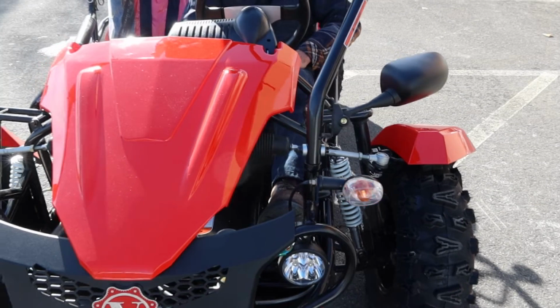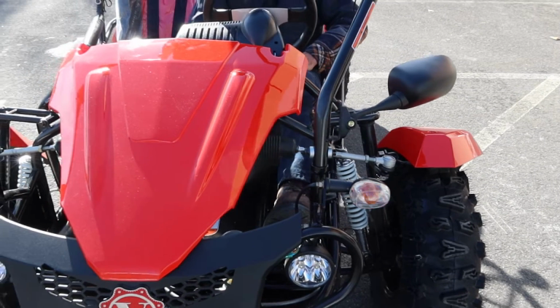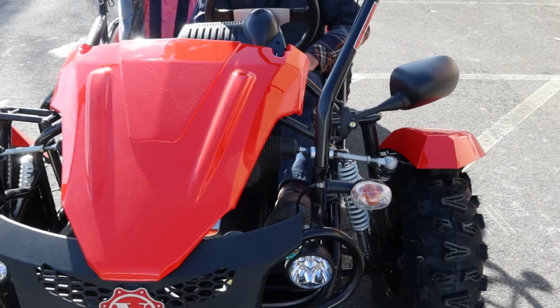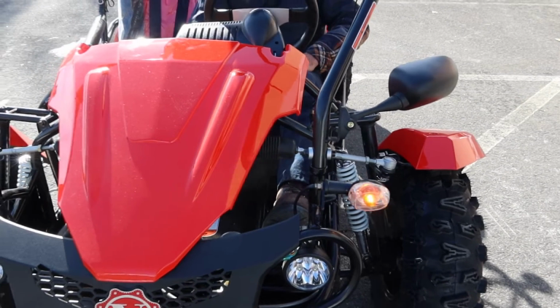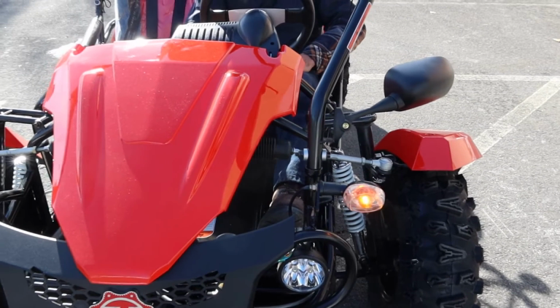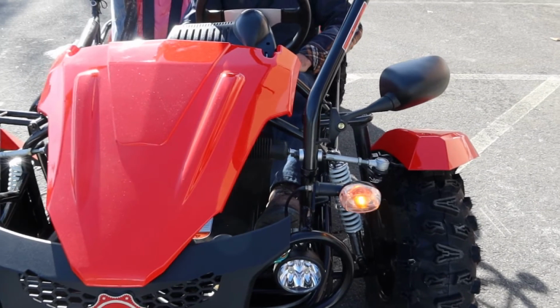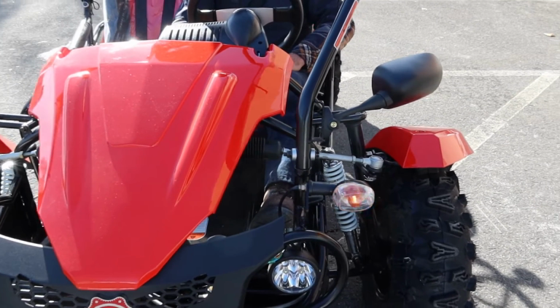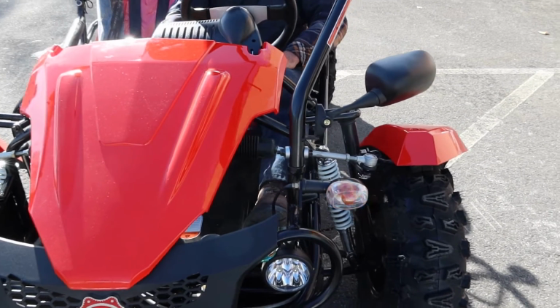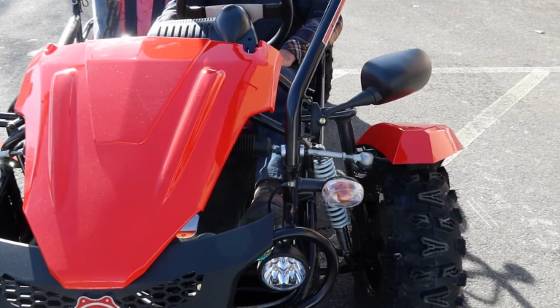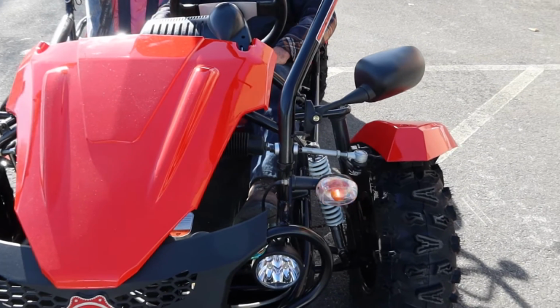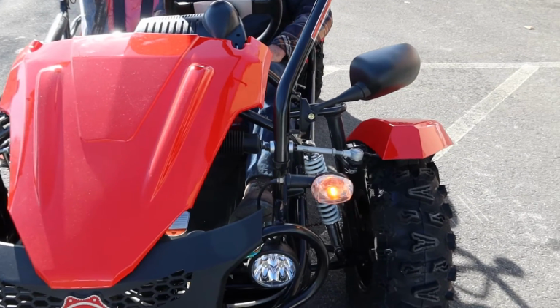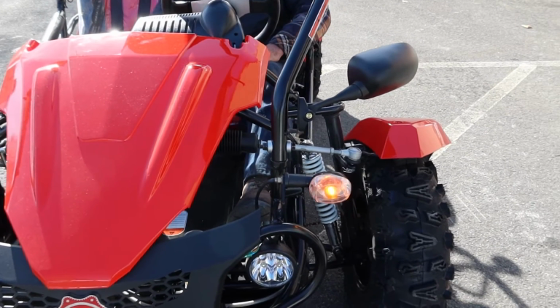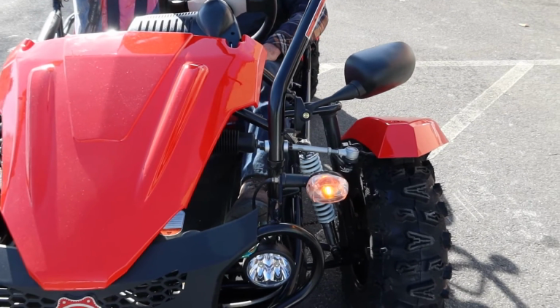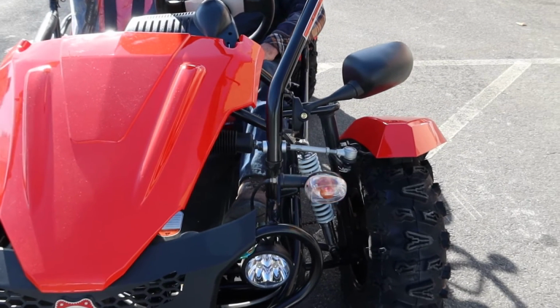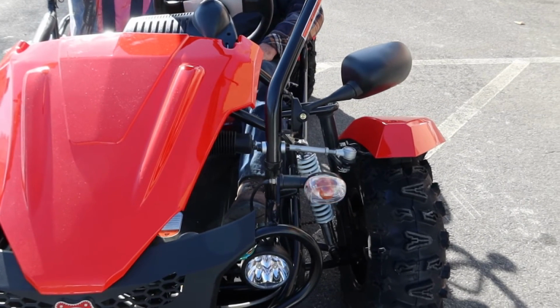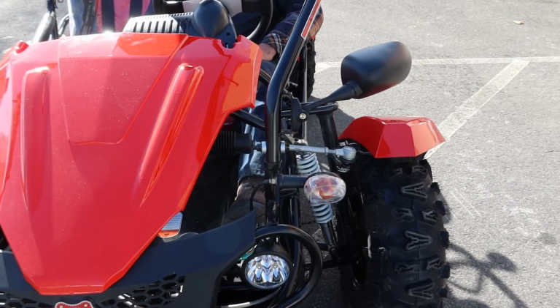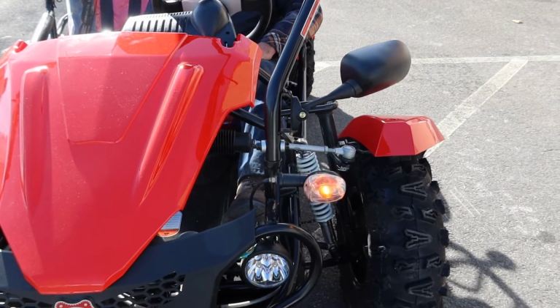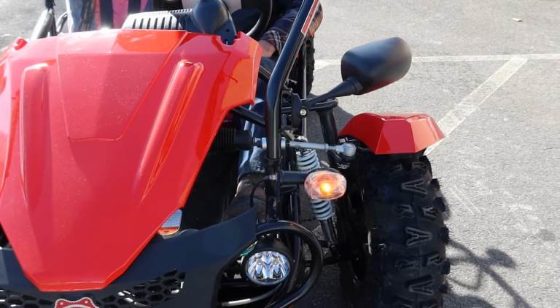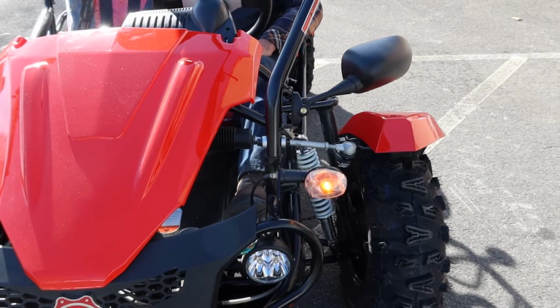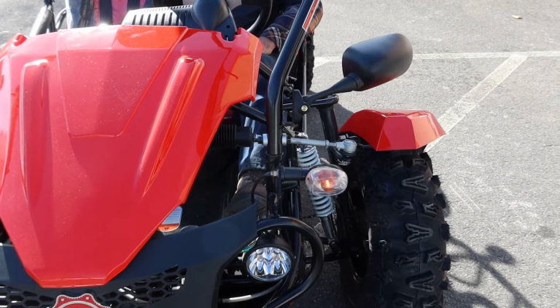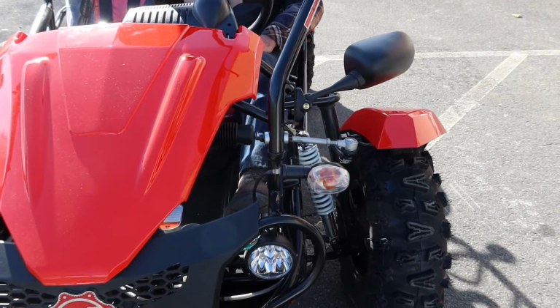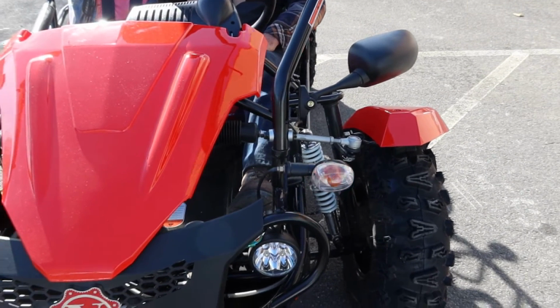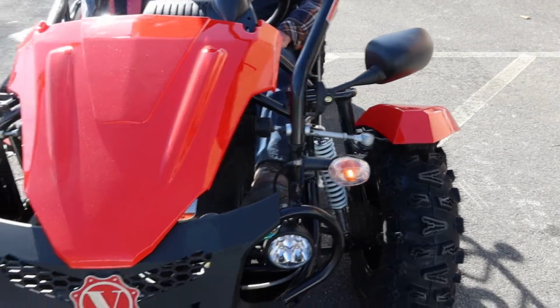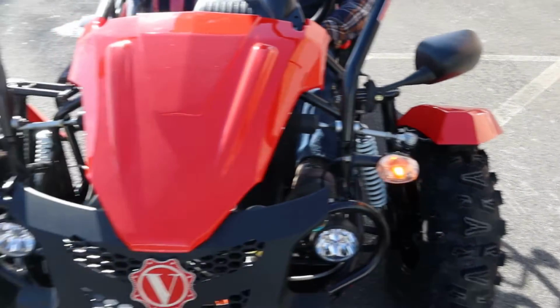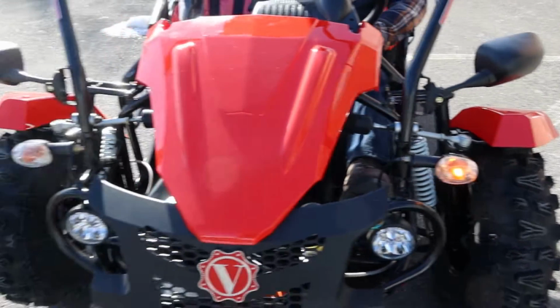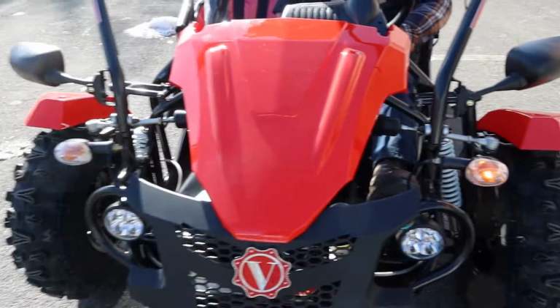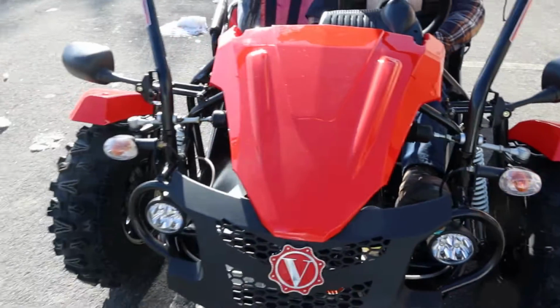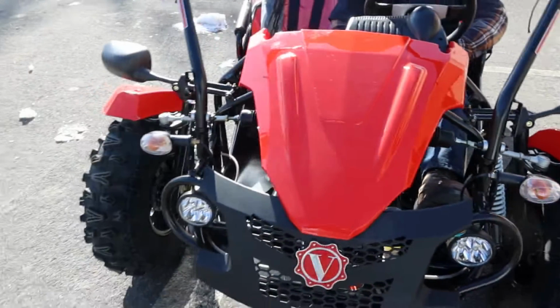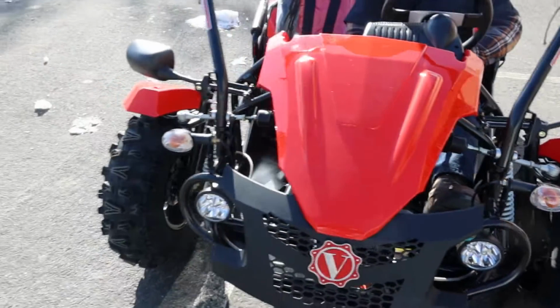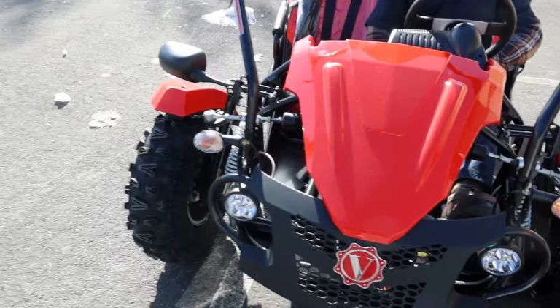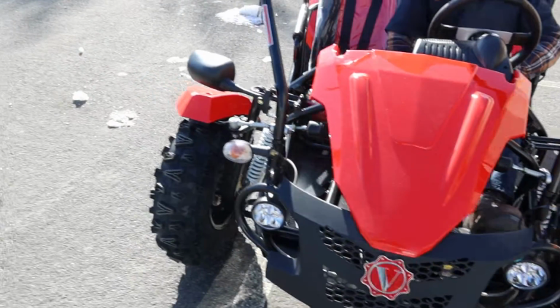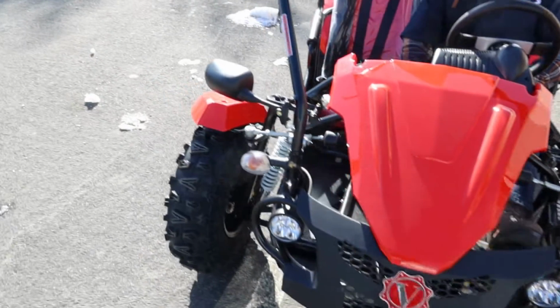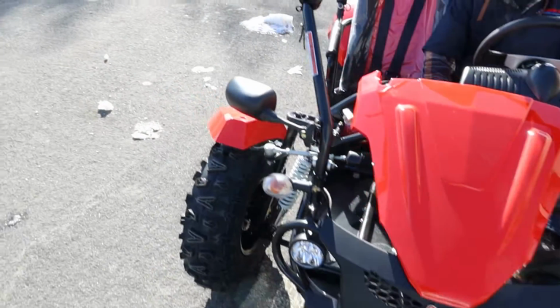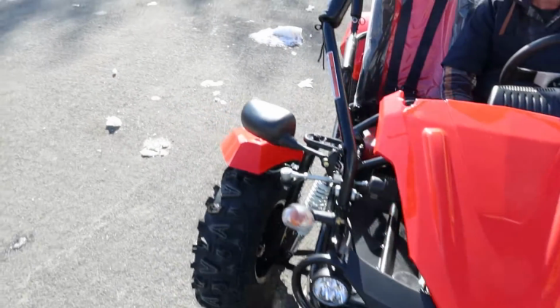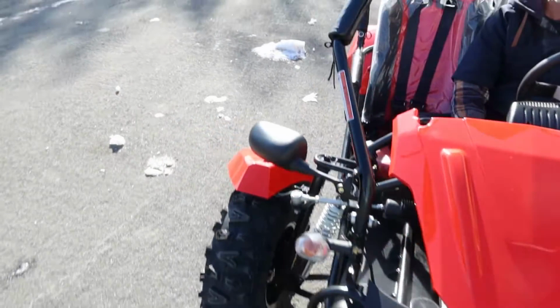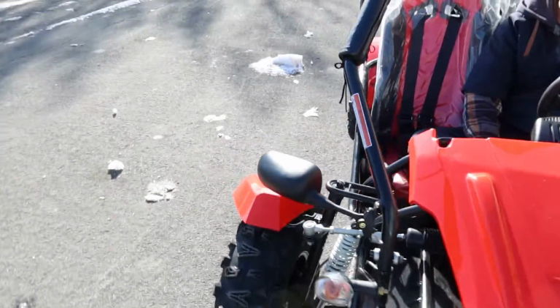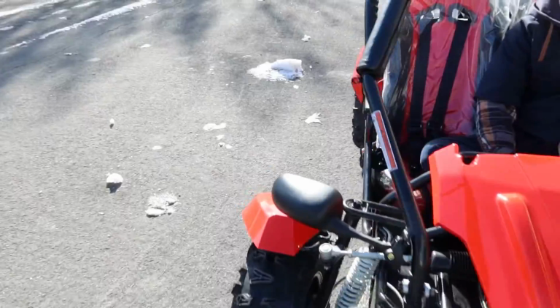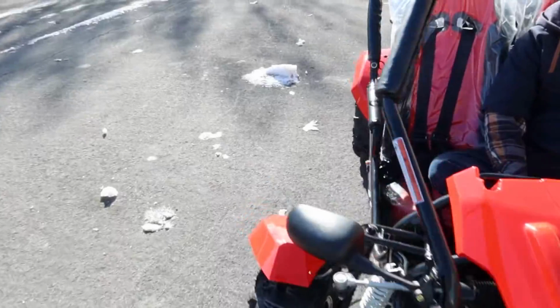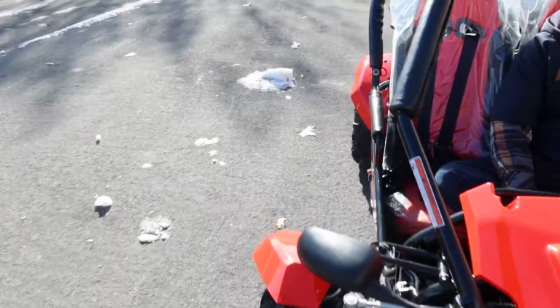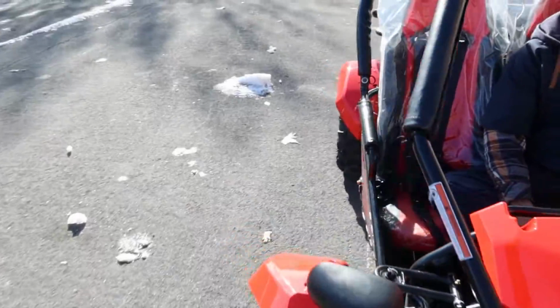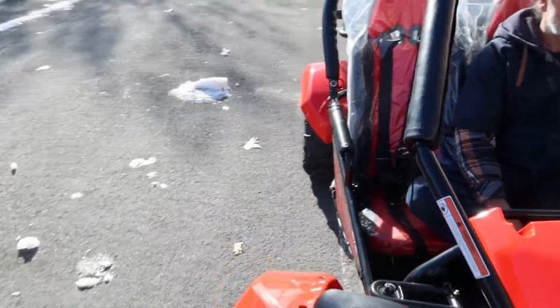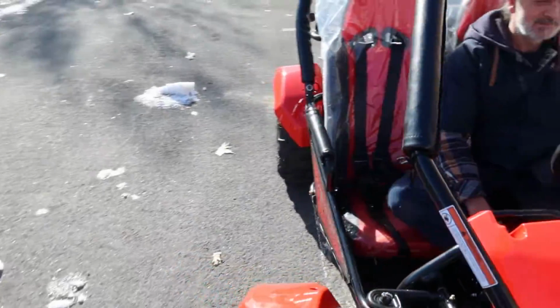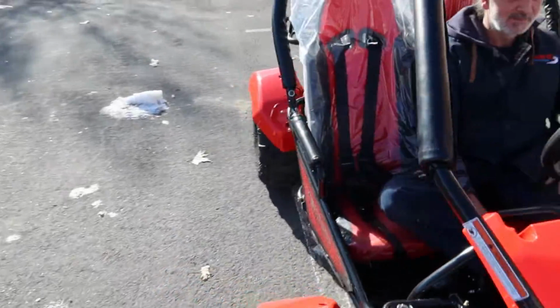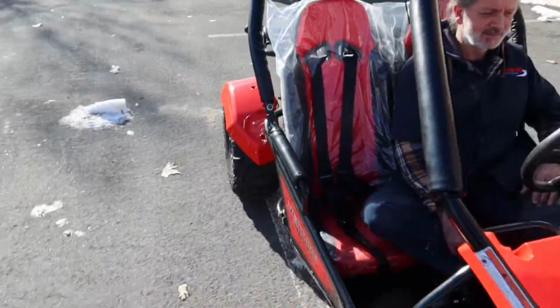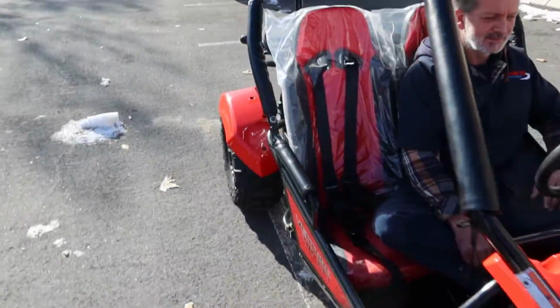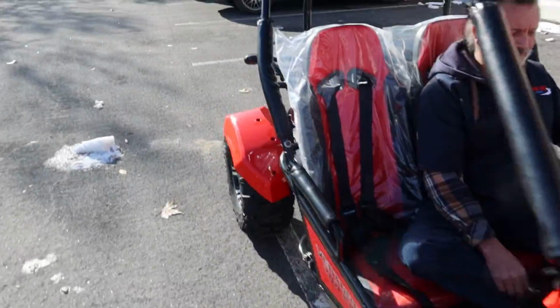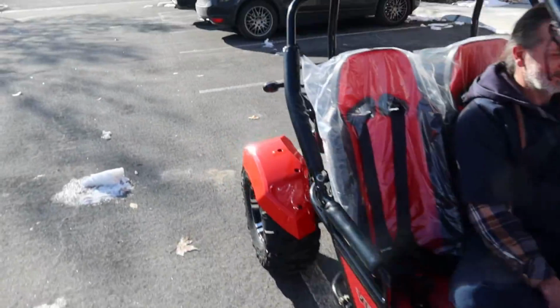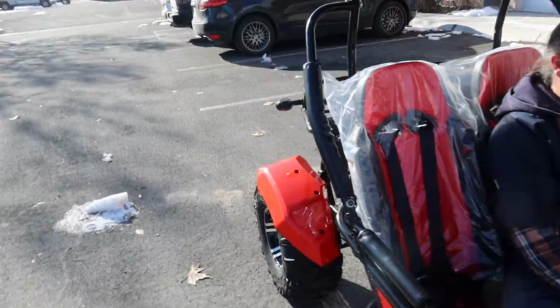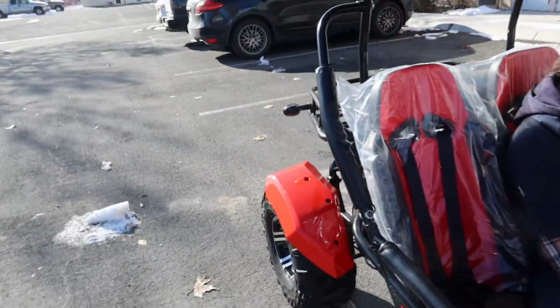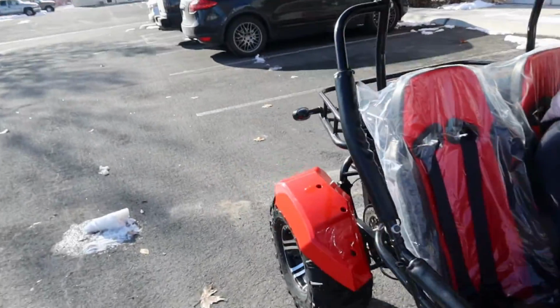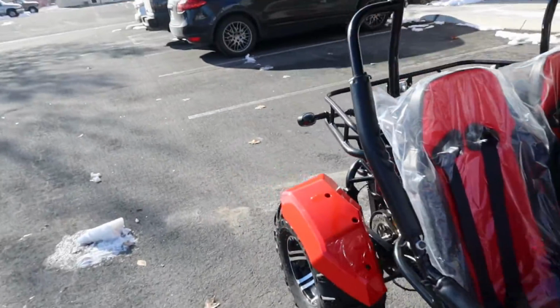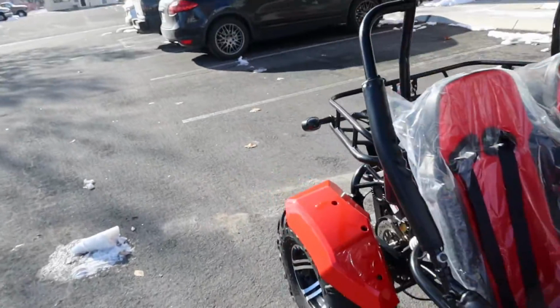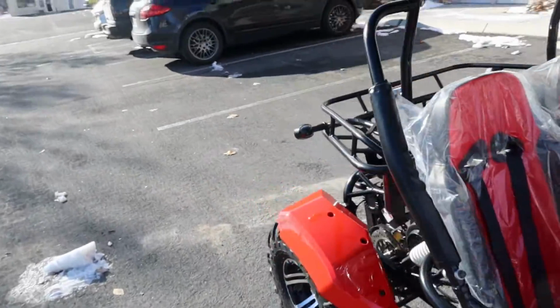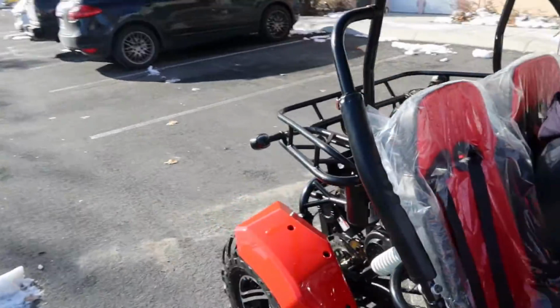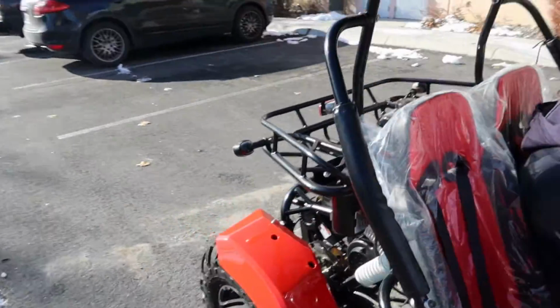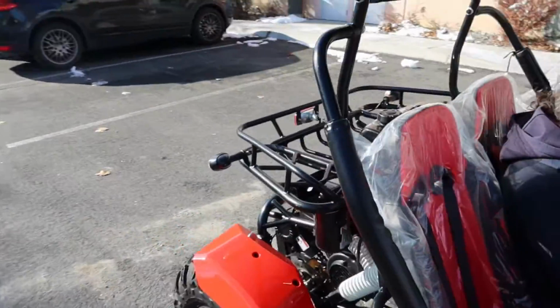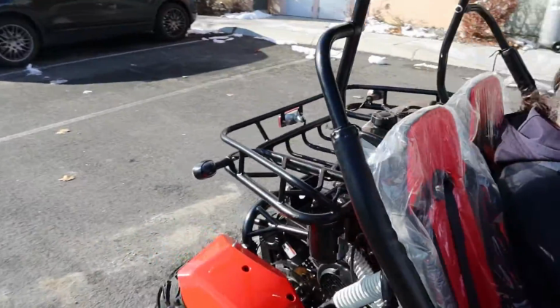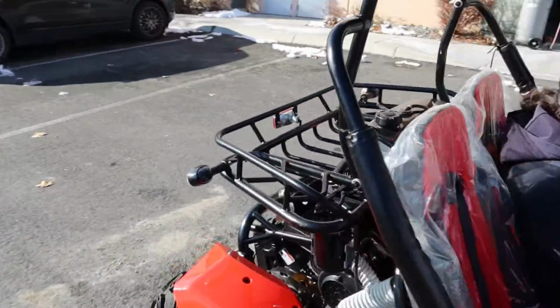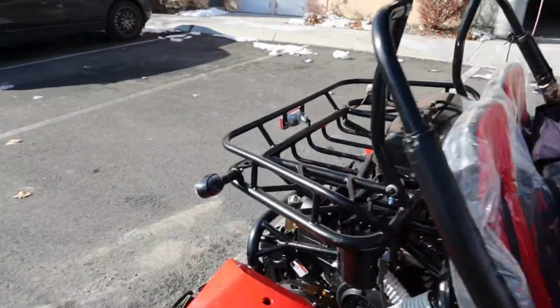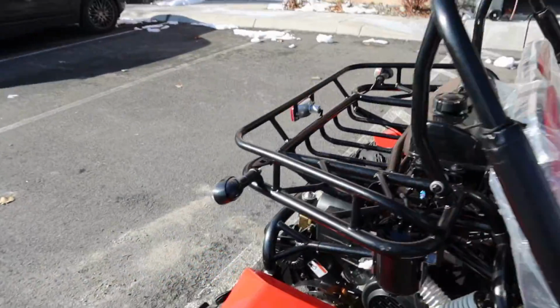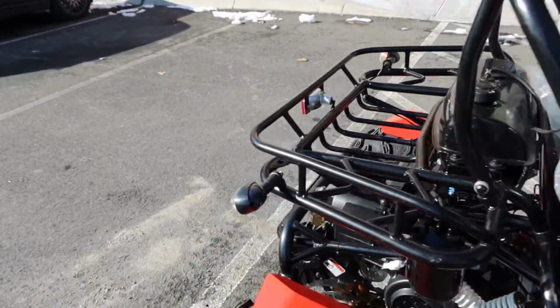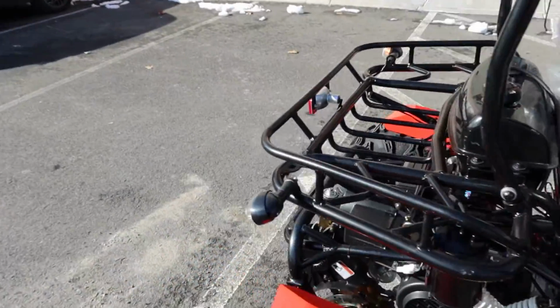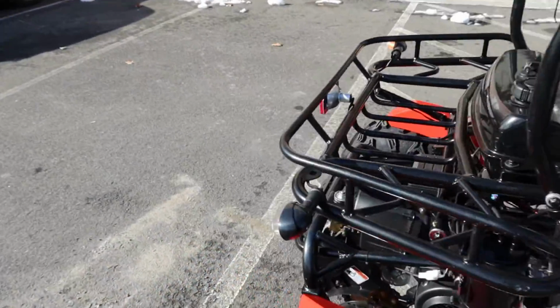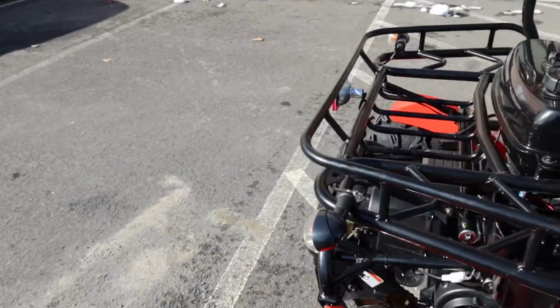The back blinkers work as well. This is really set up nicely — a fully featured go-kart.